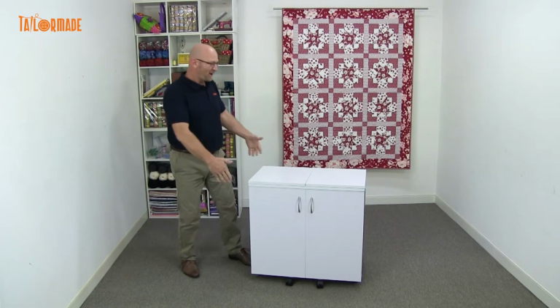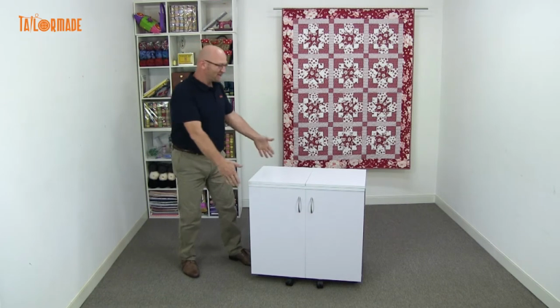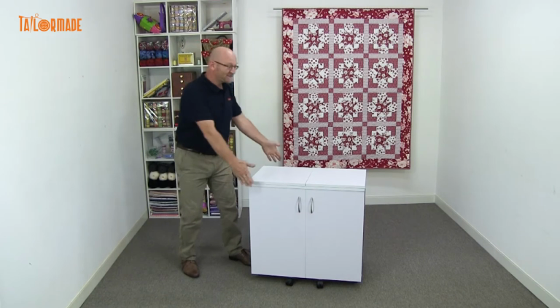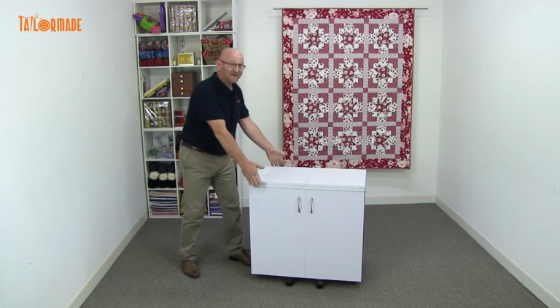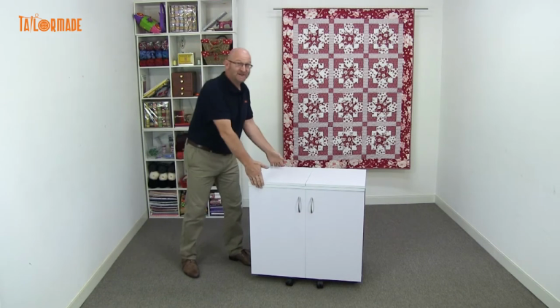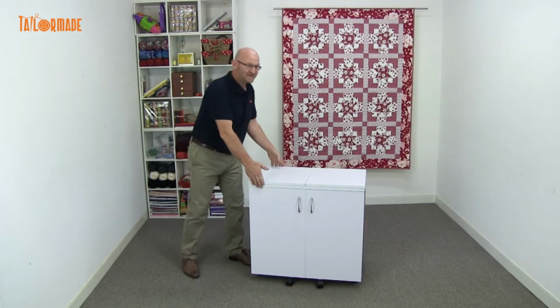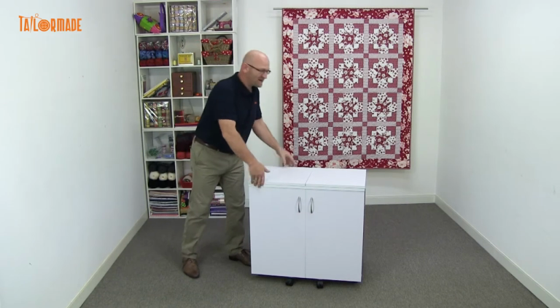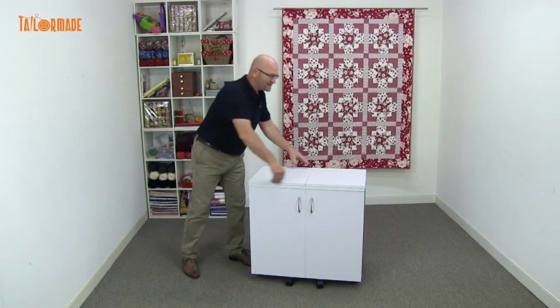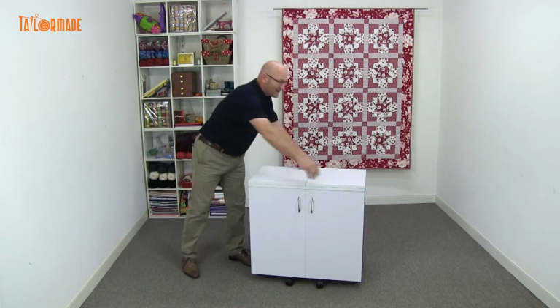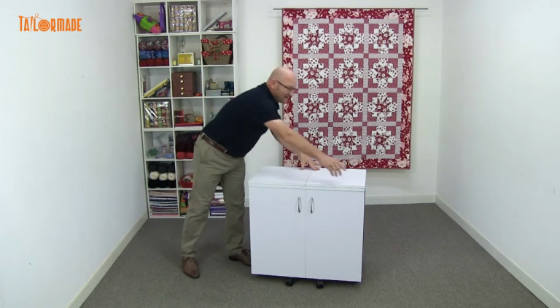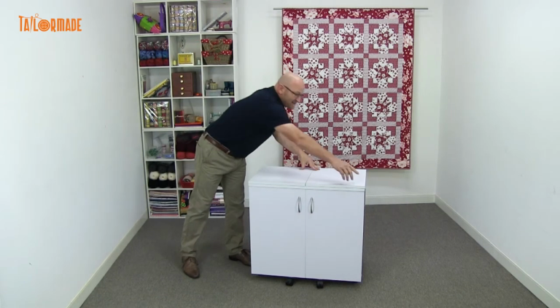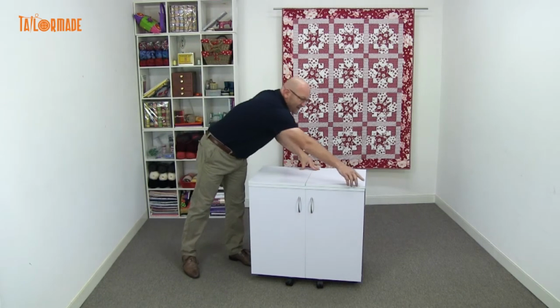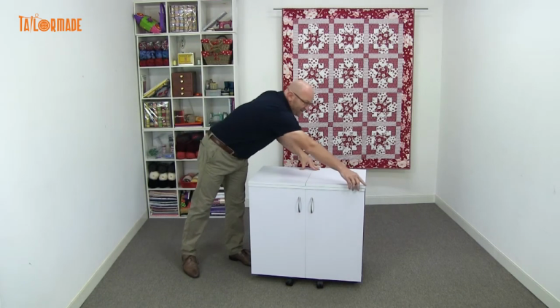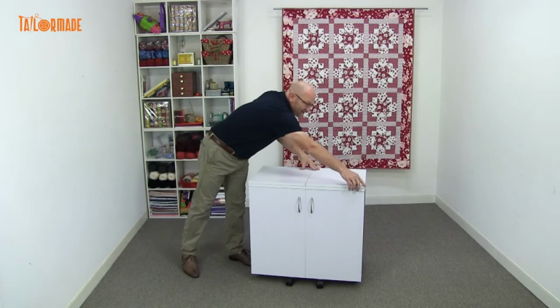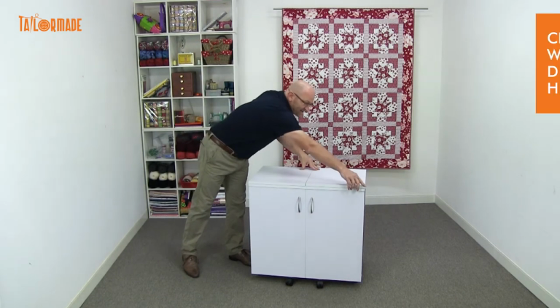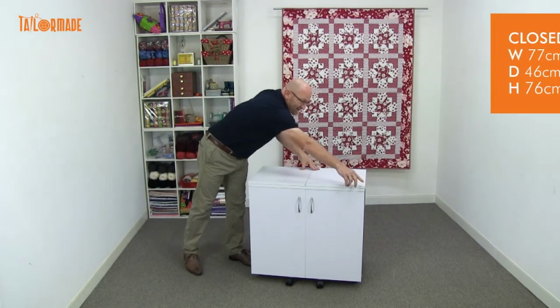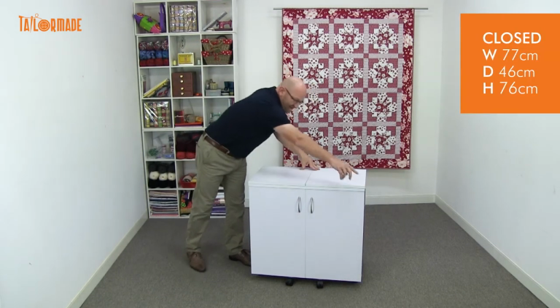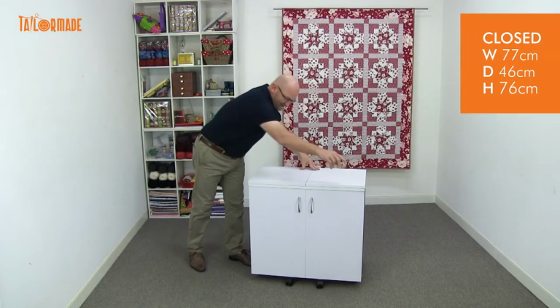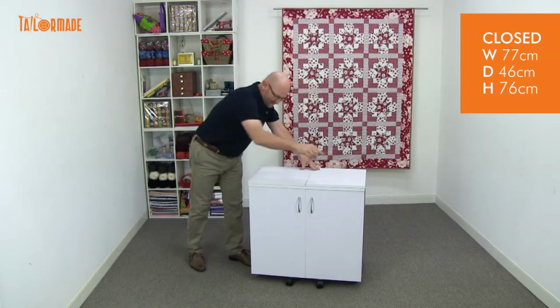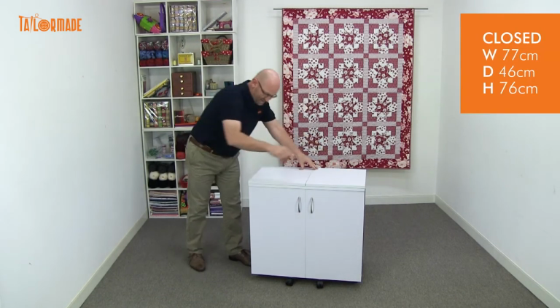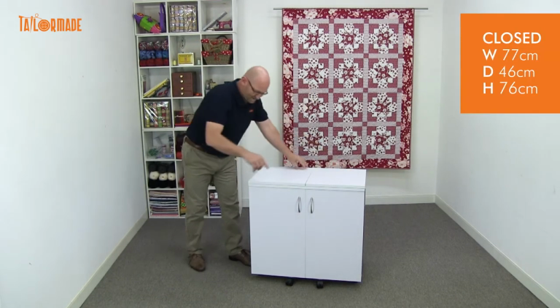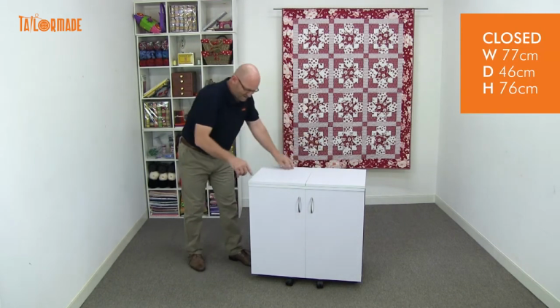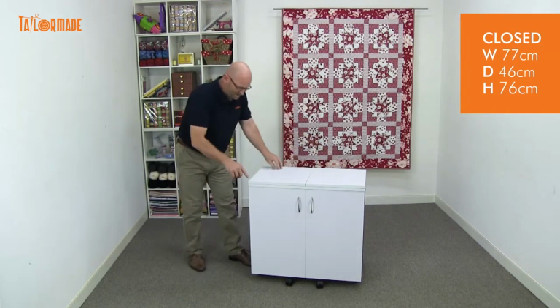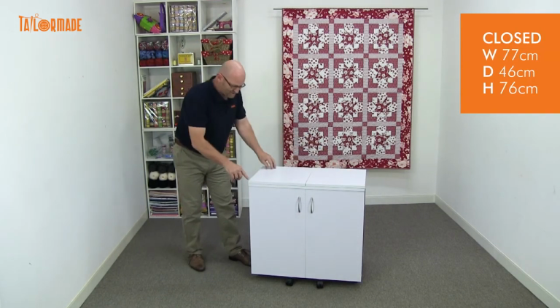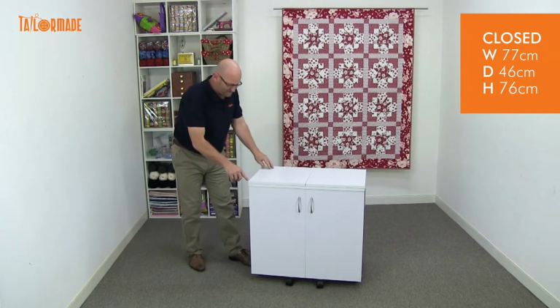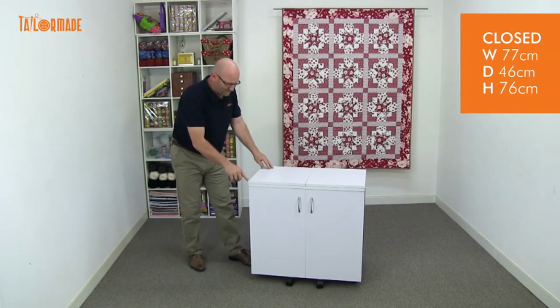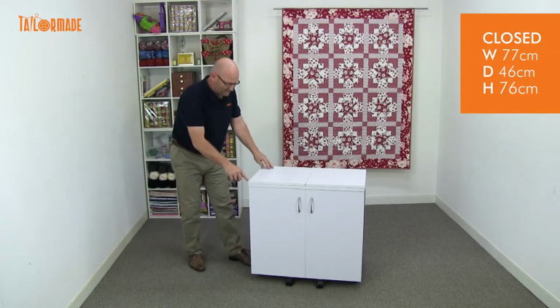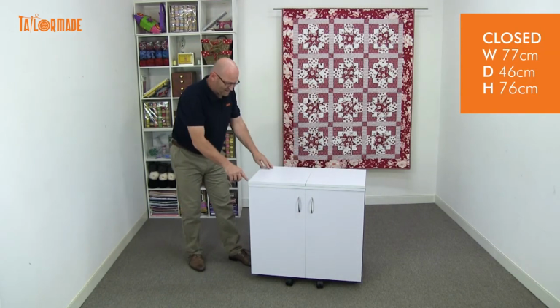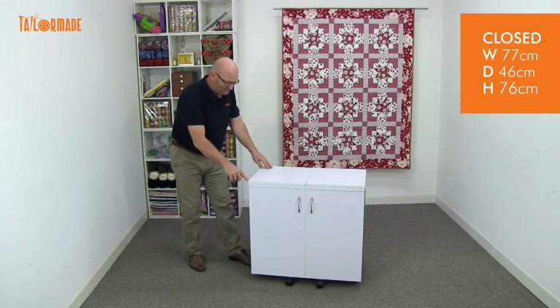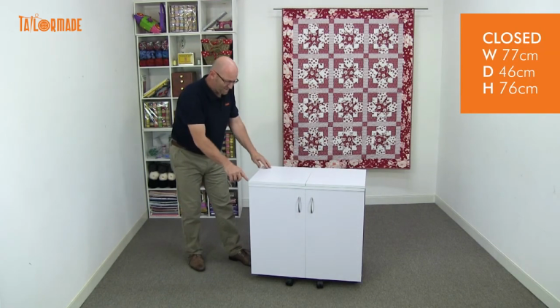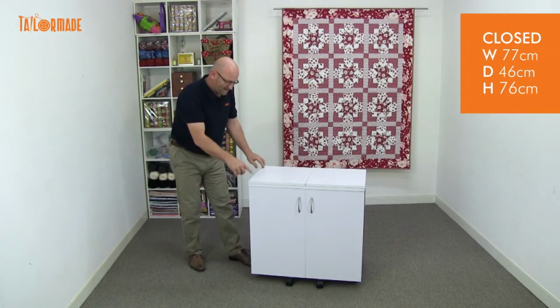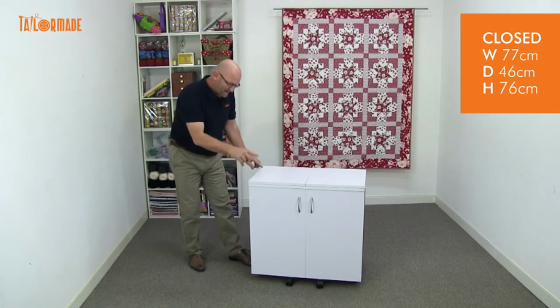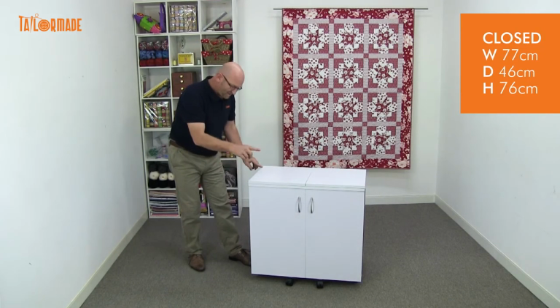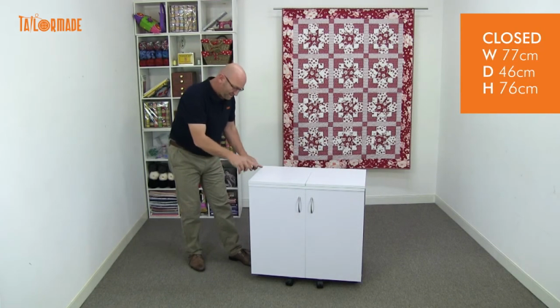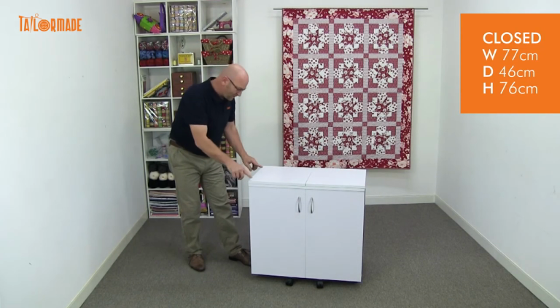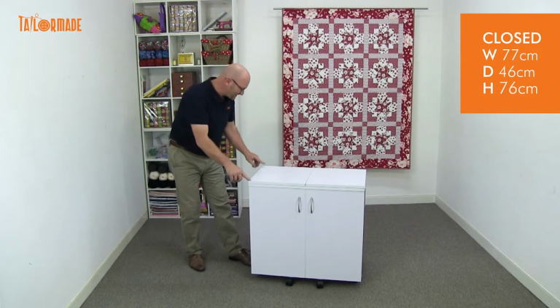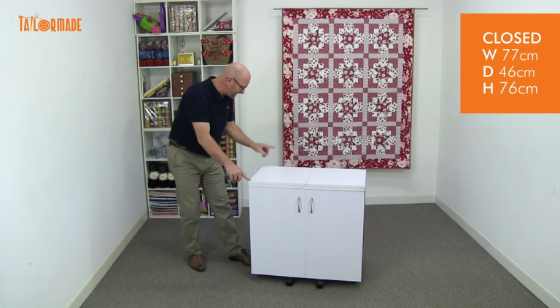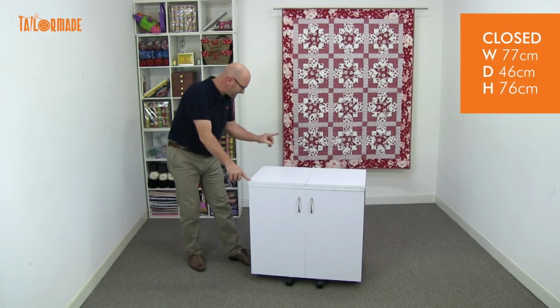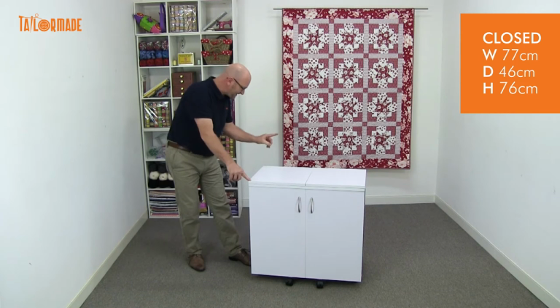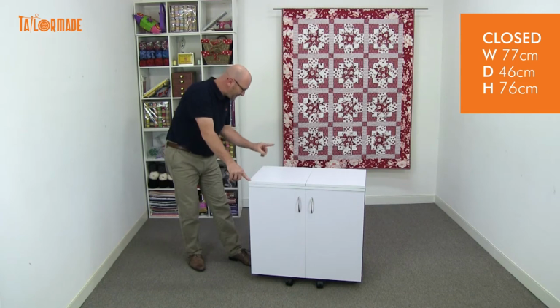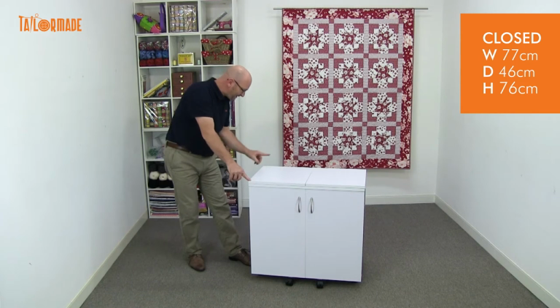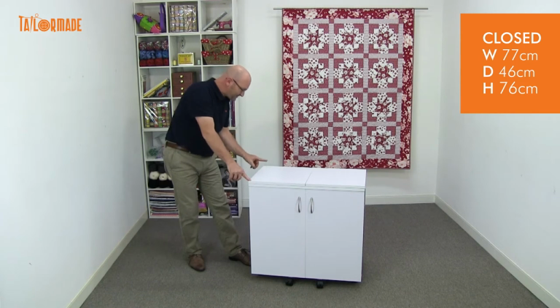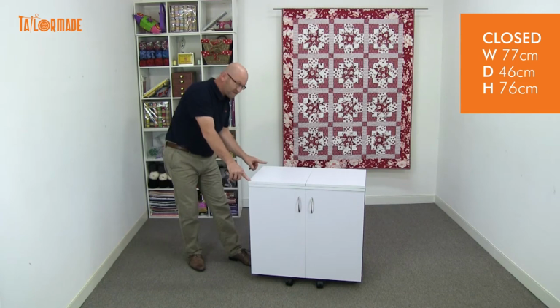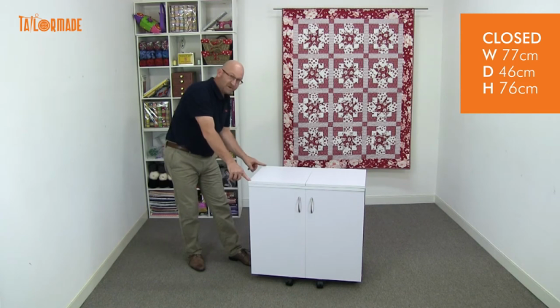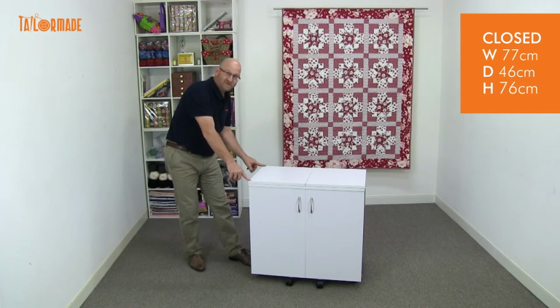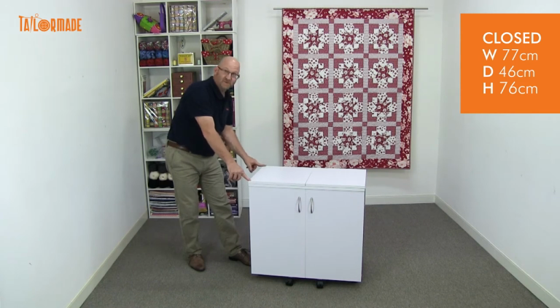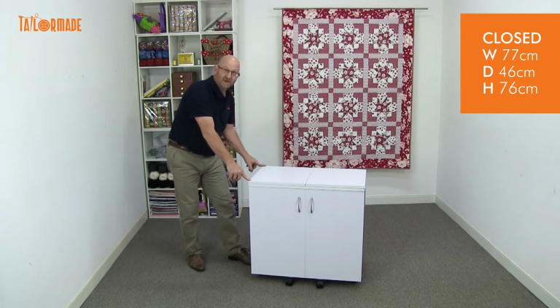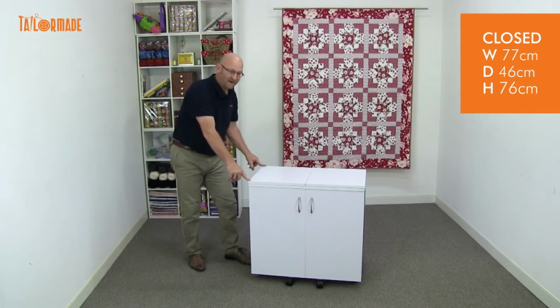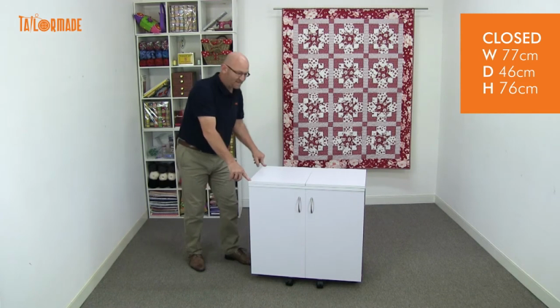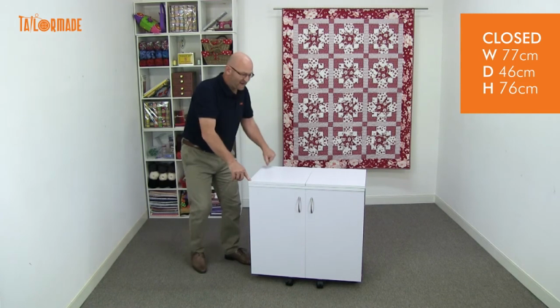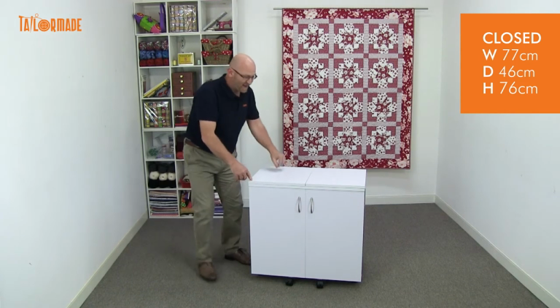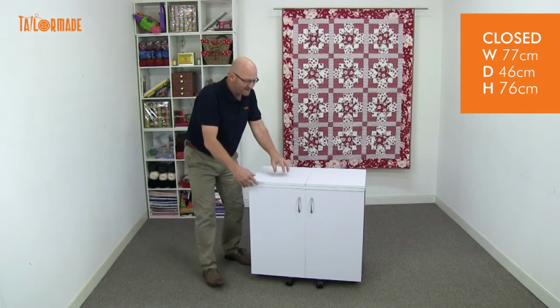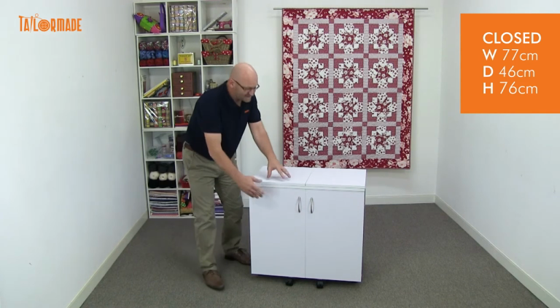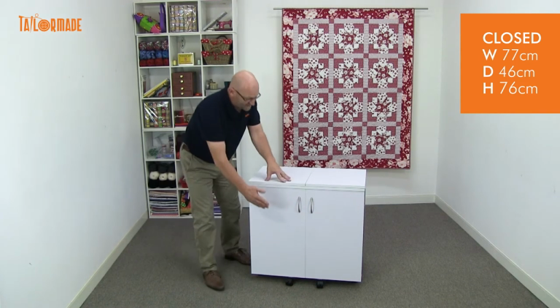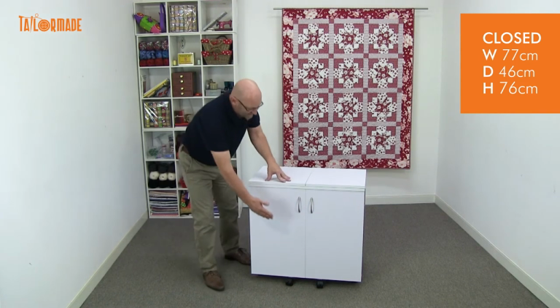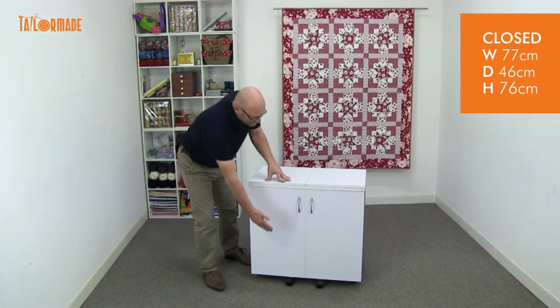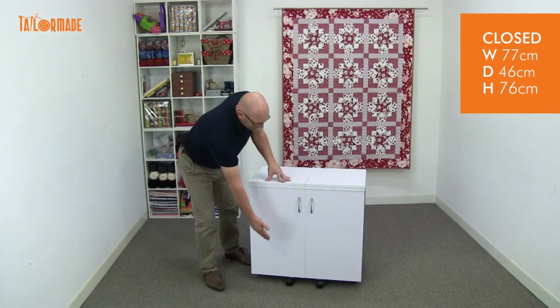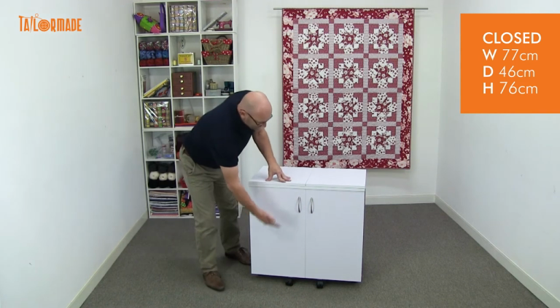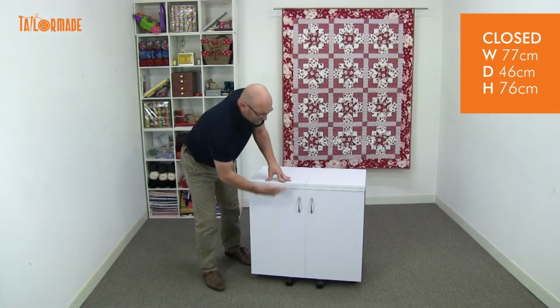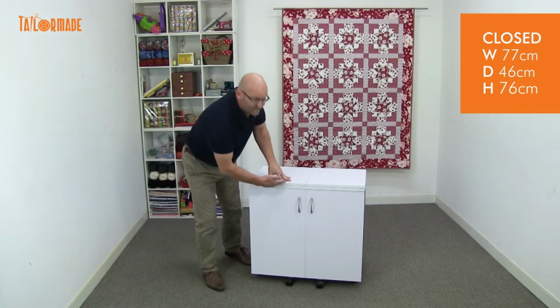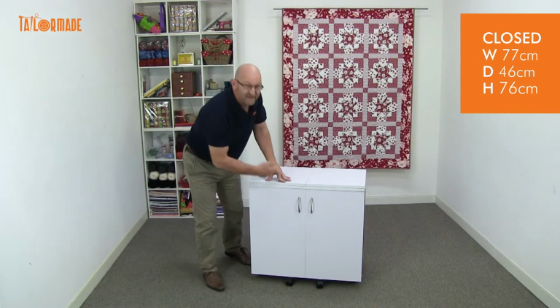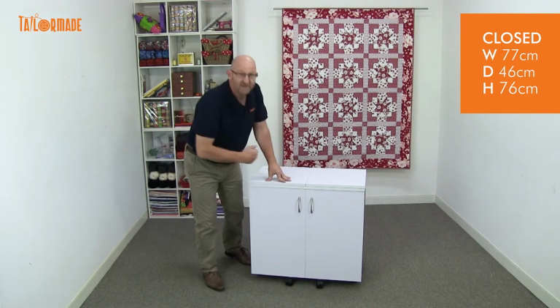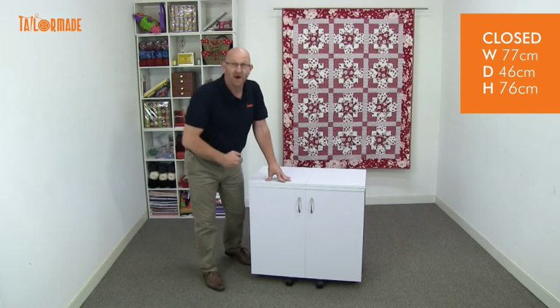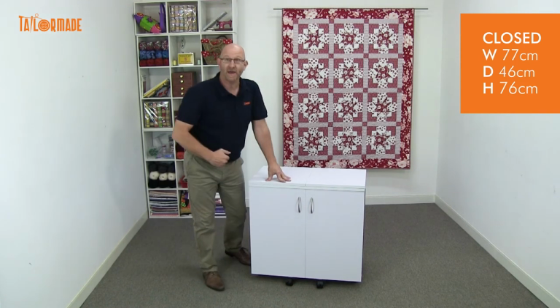The closed dimensions are: 77 centimetres across from here, 46 centimetres across from here, and it's 76 centimetres high.